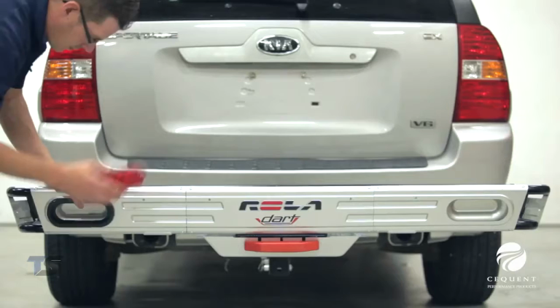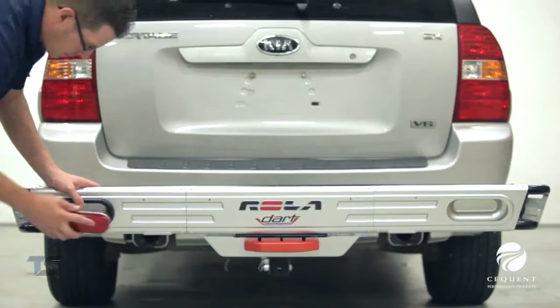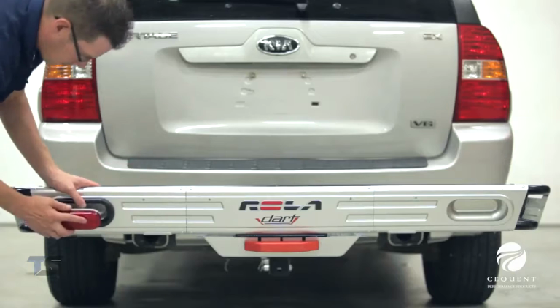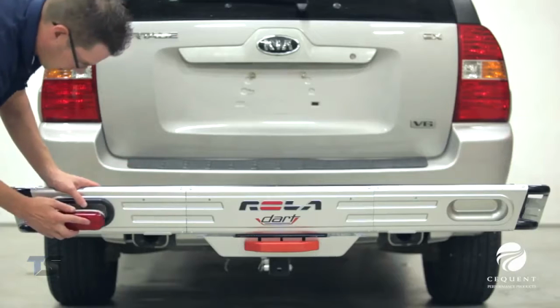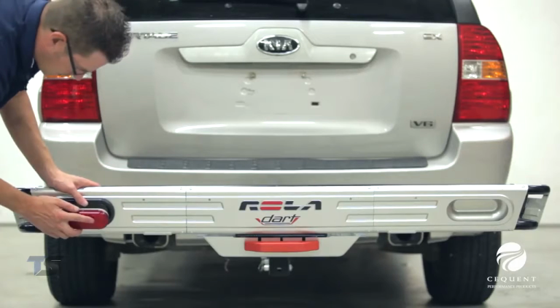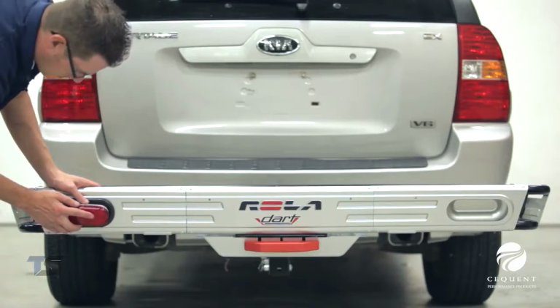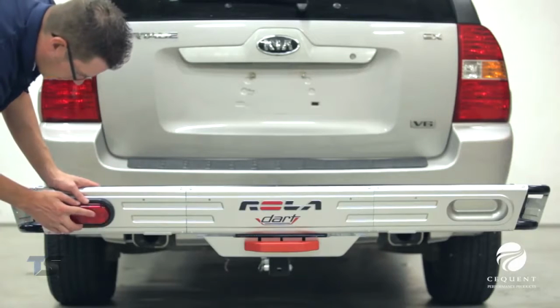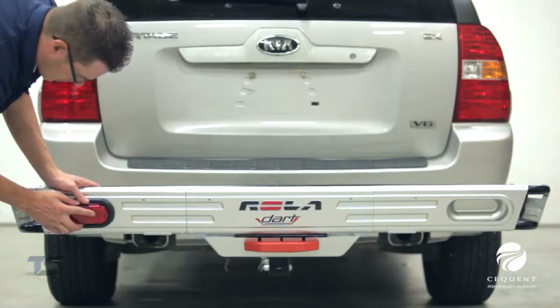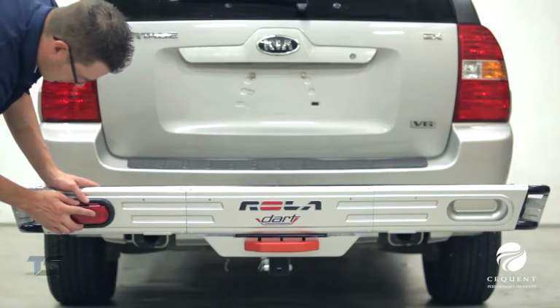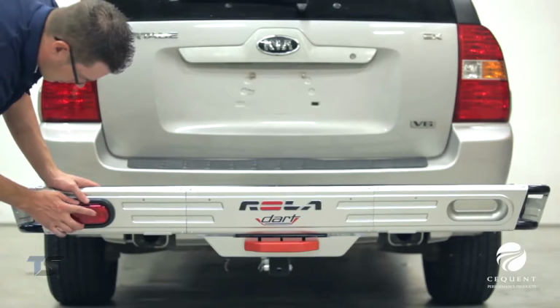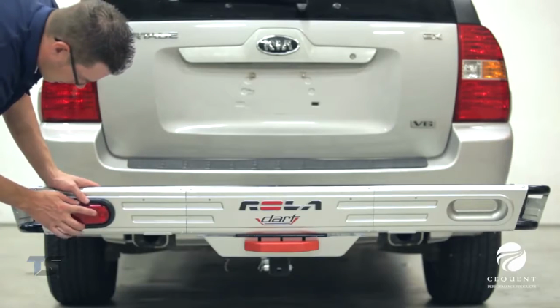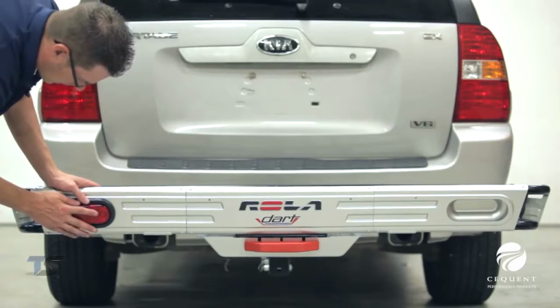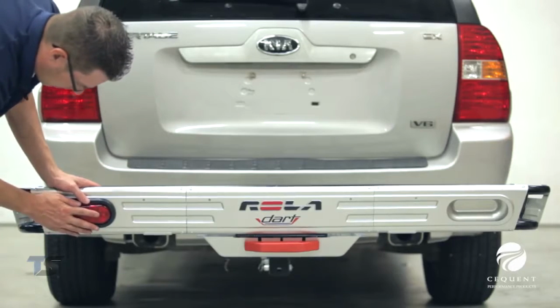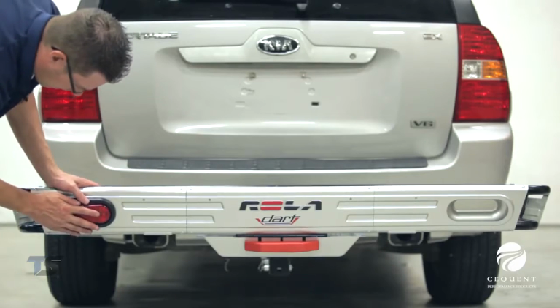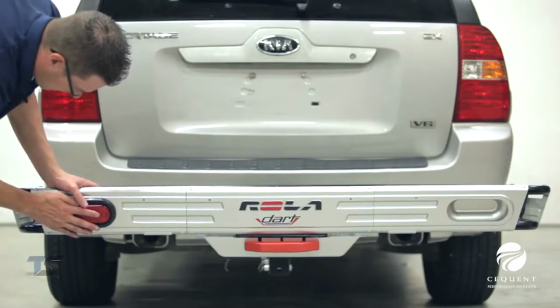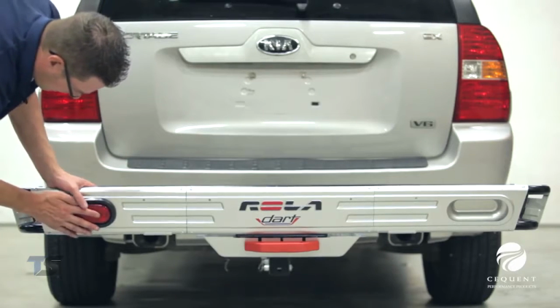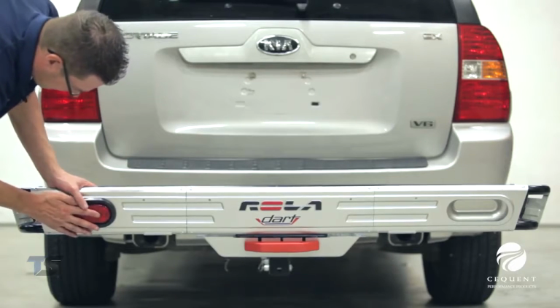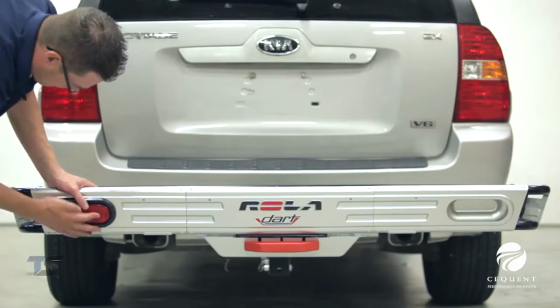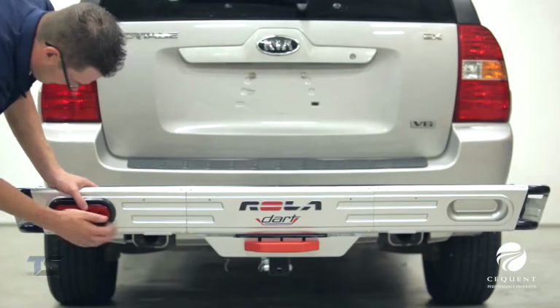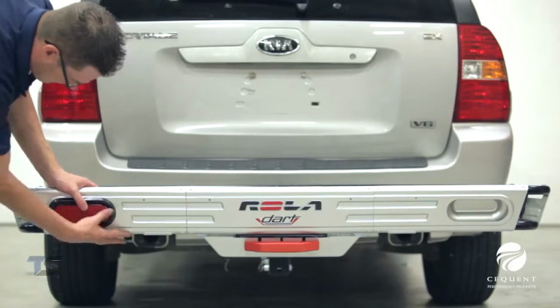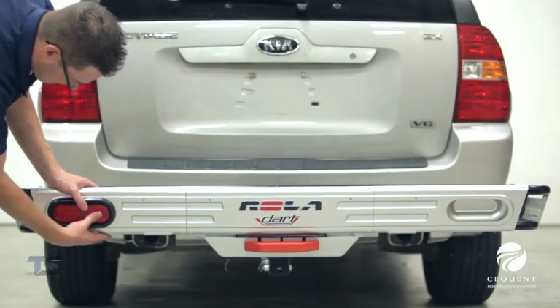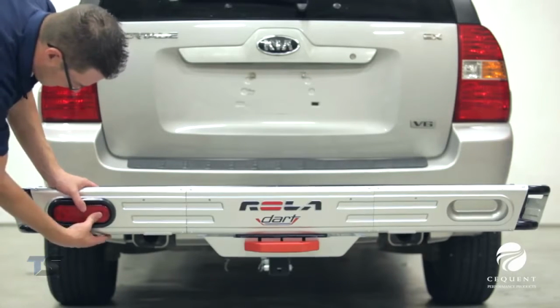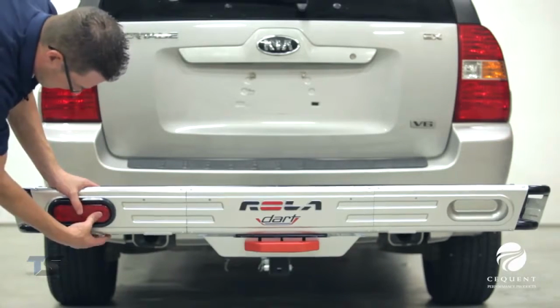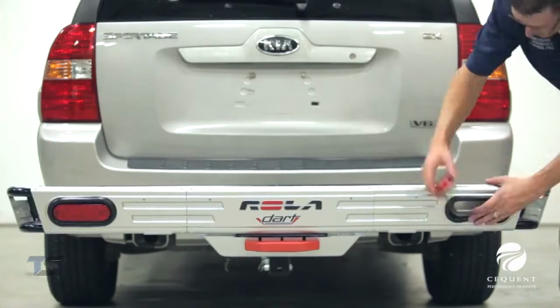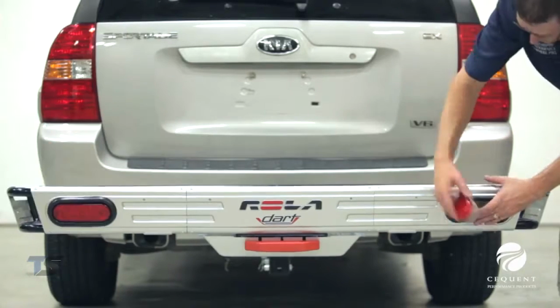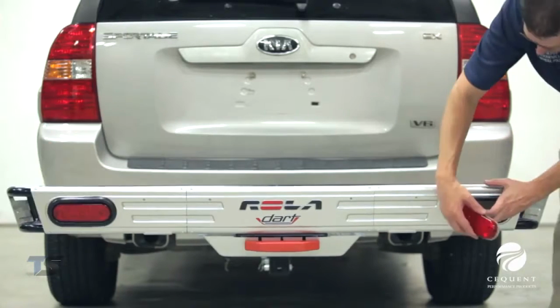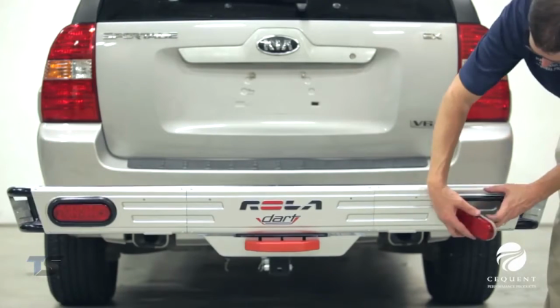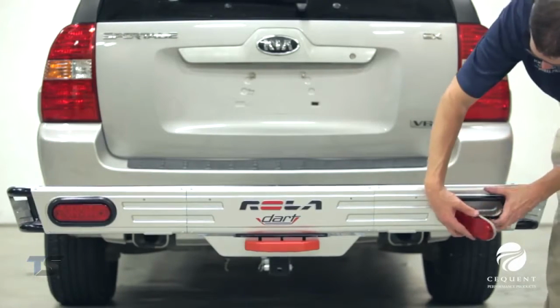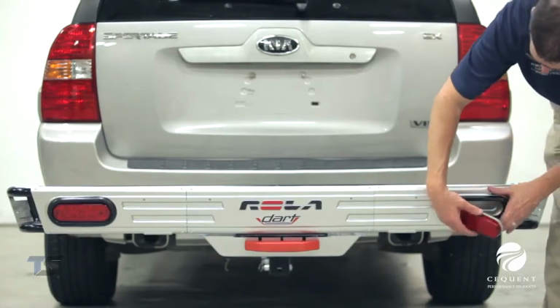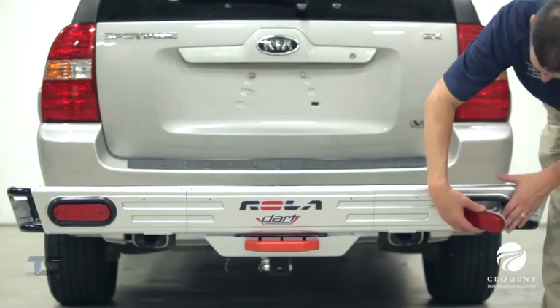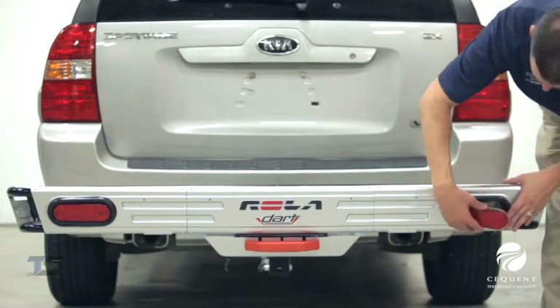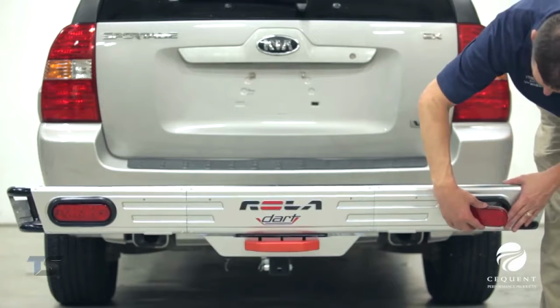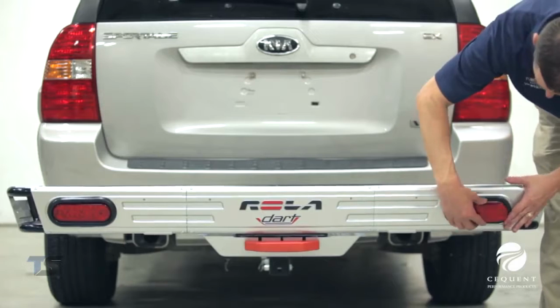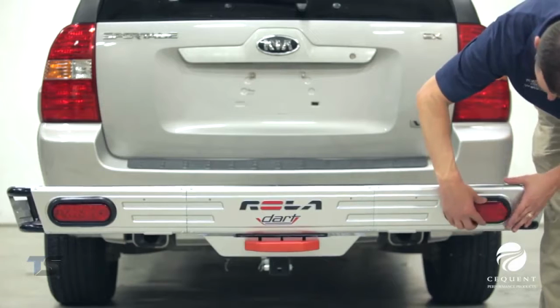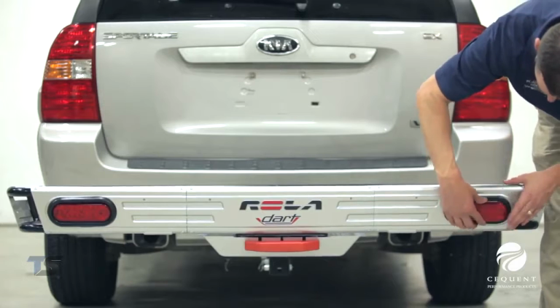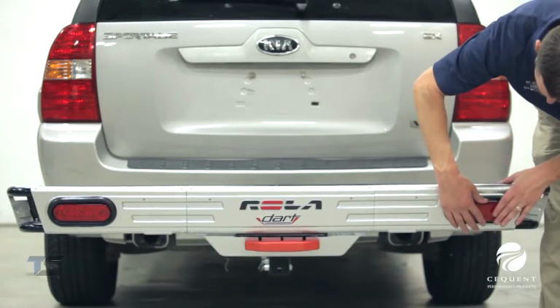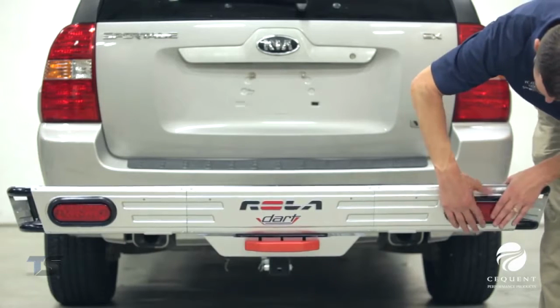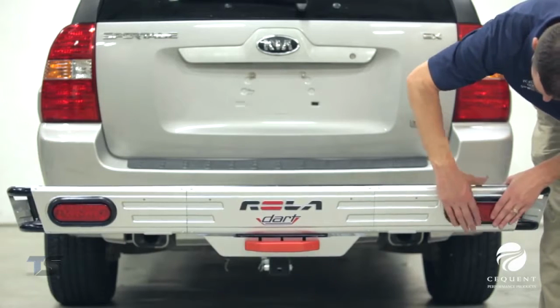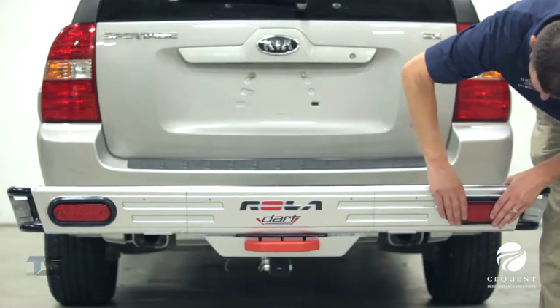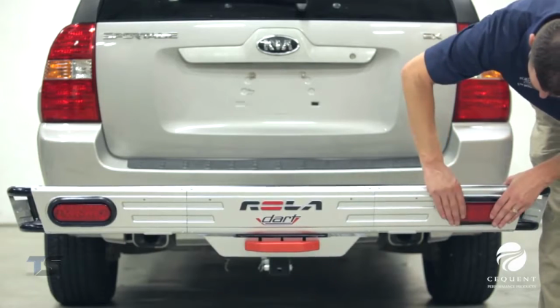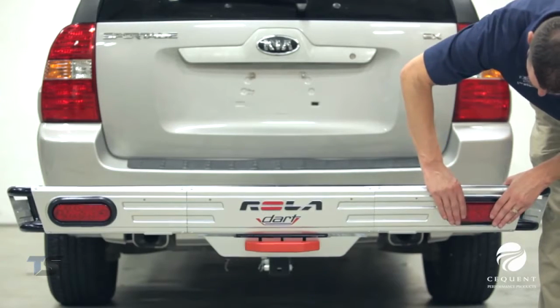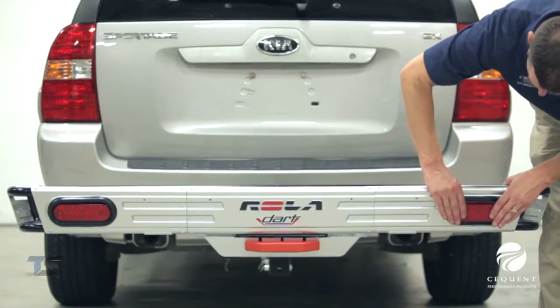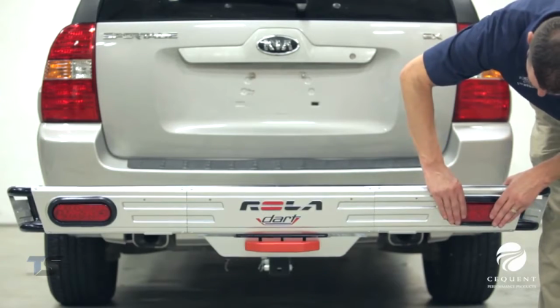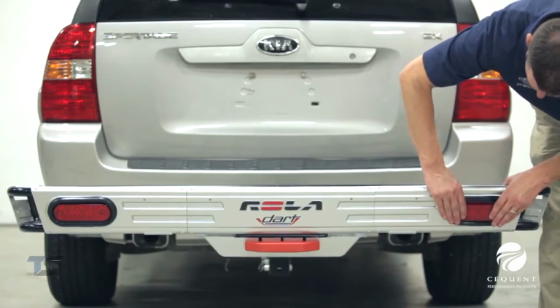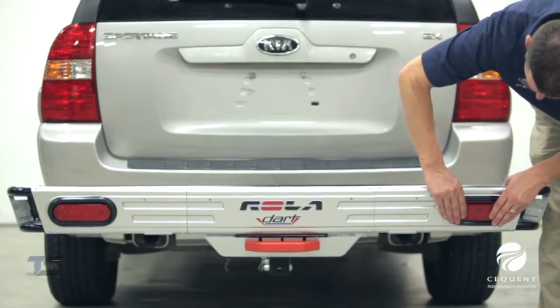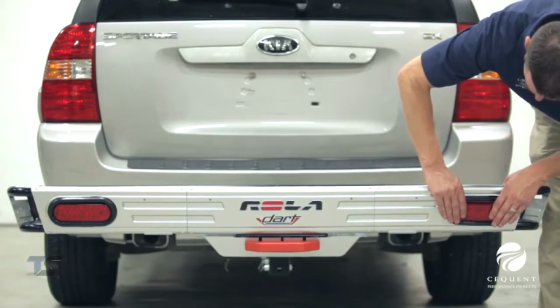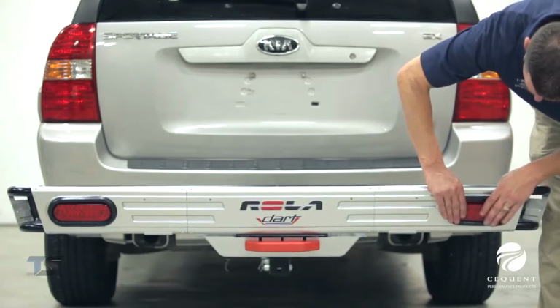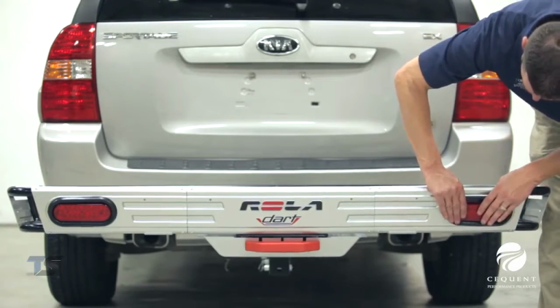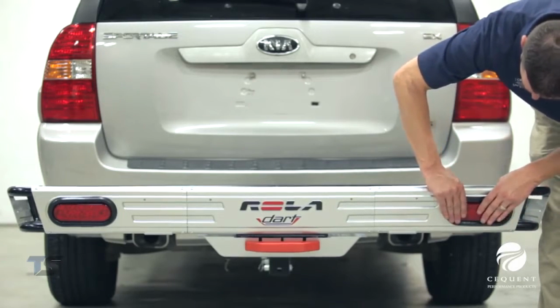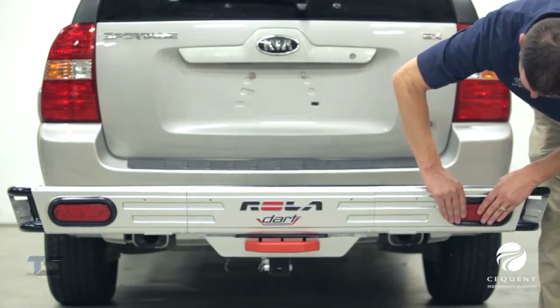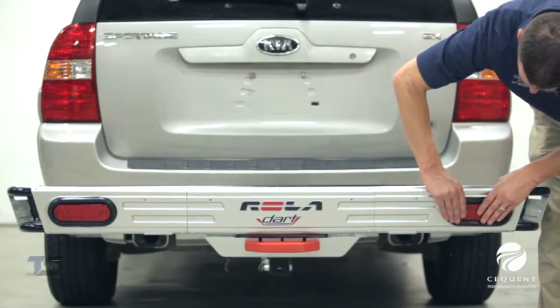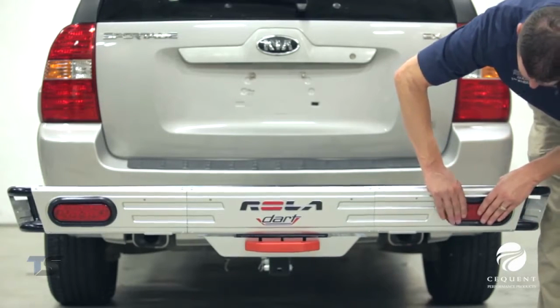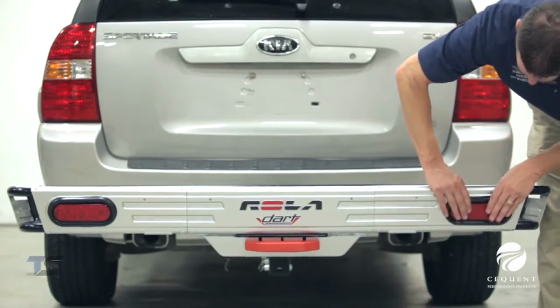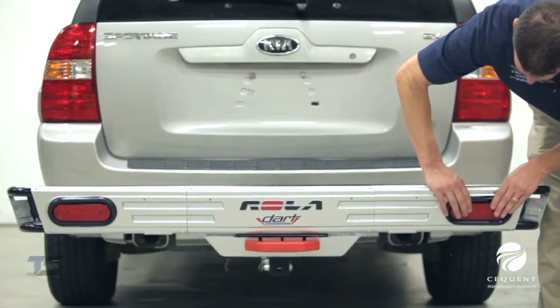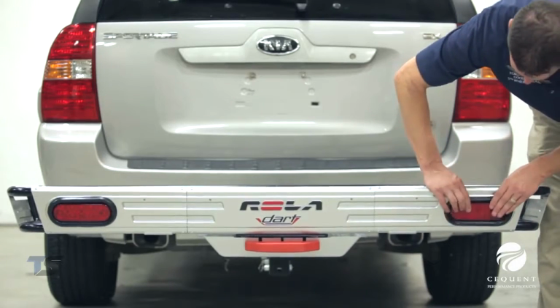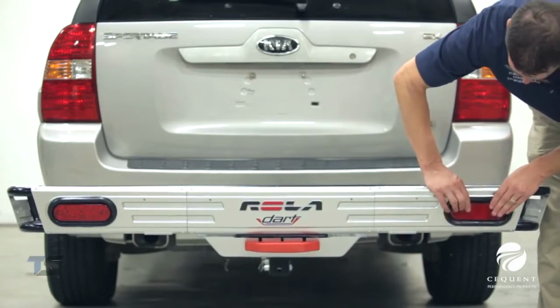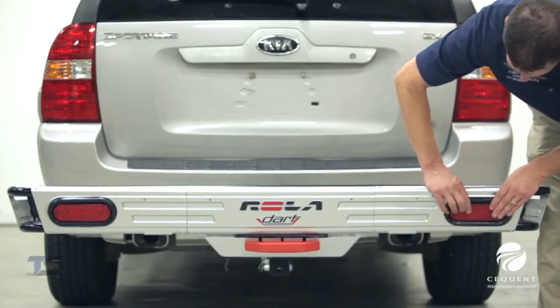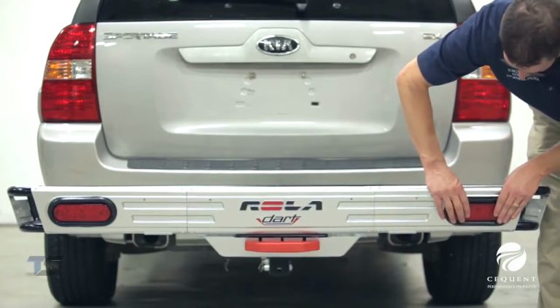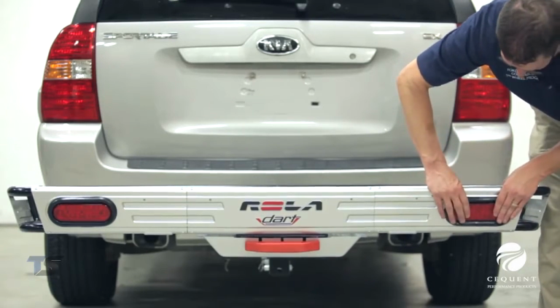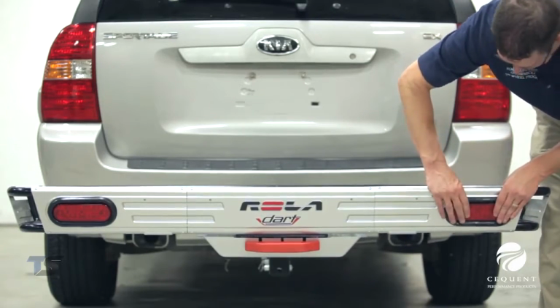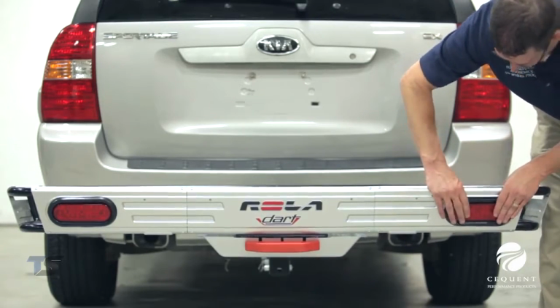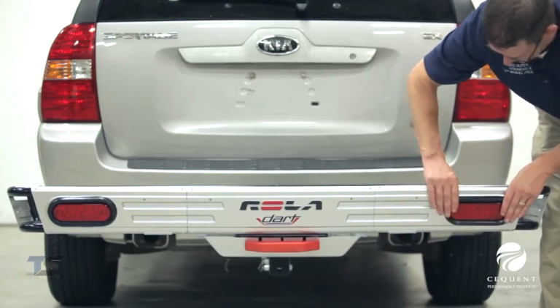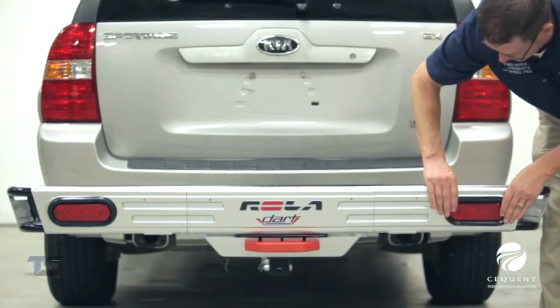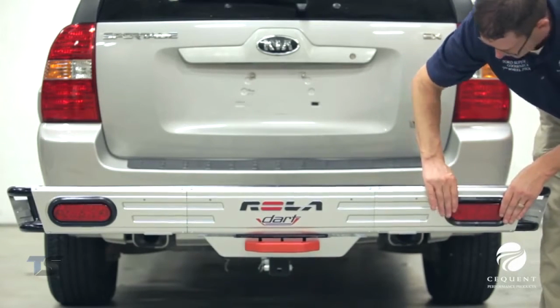The Rolodart cargo carrier rail features built-in cutouts which allow for easy installation of the light kits.